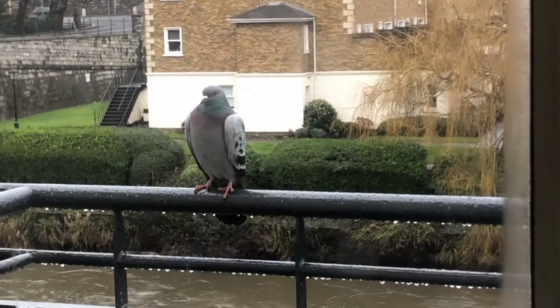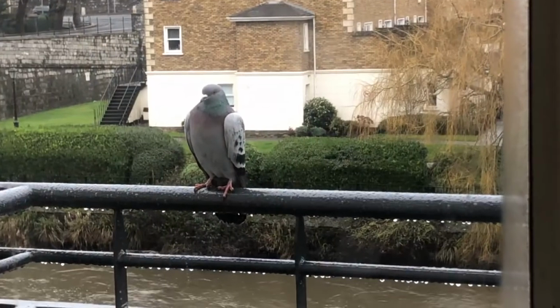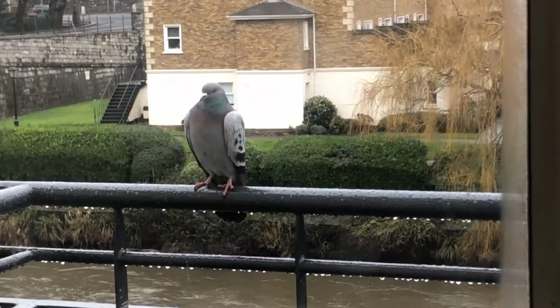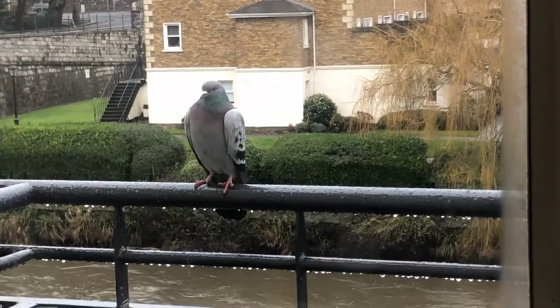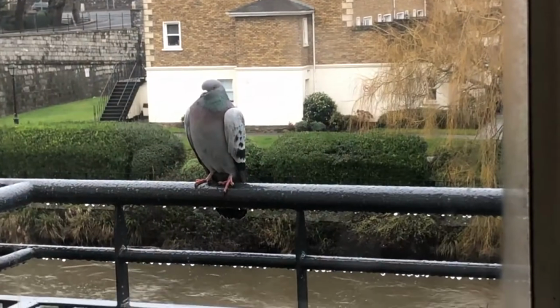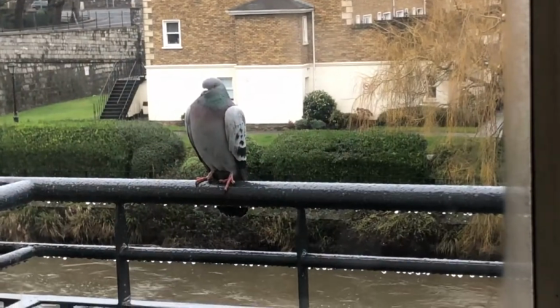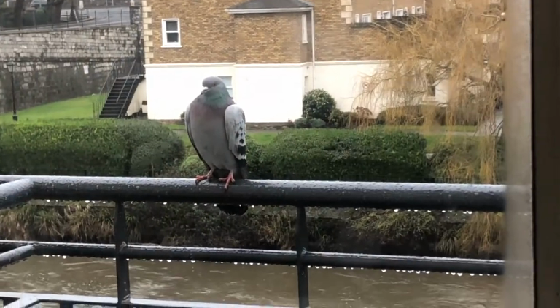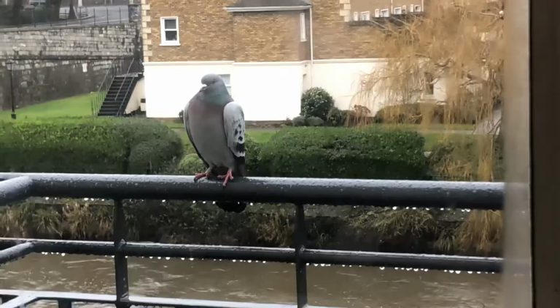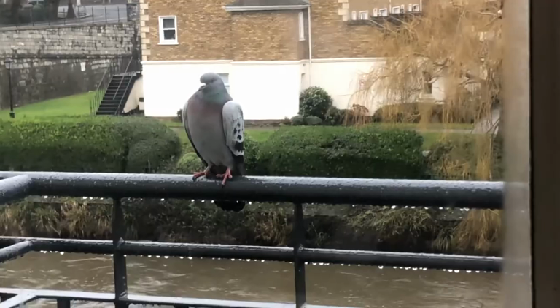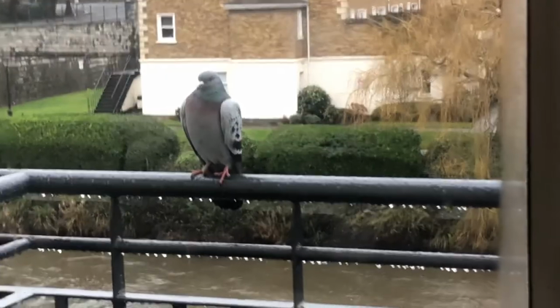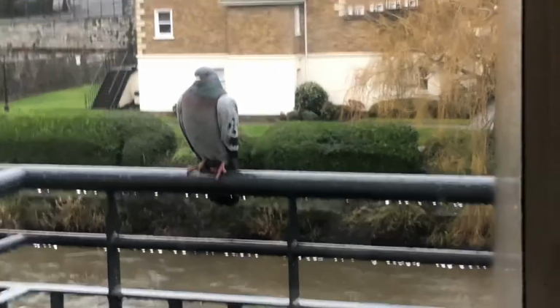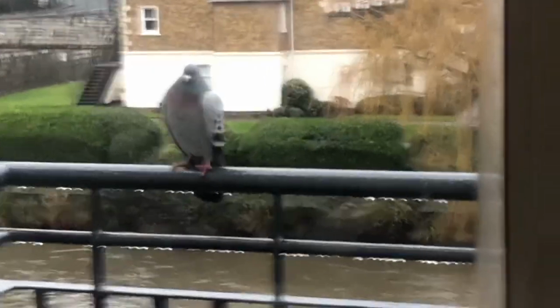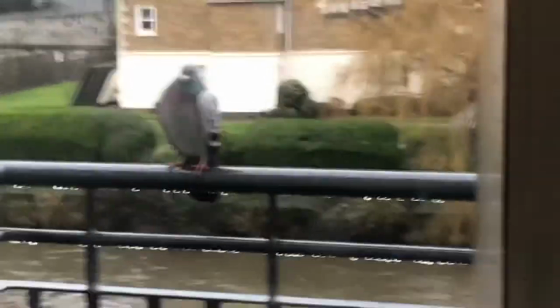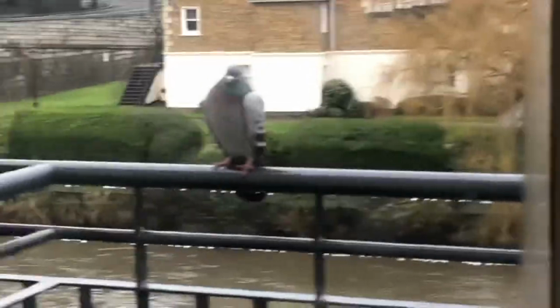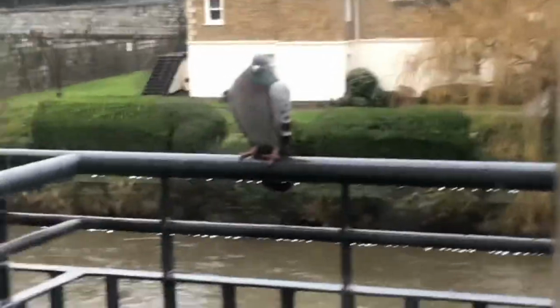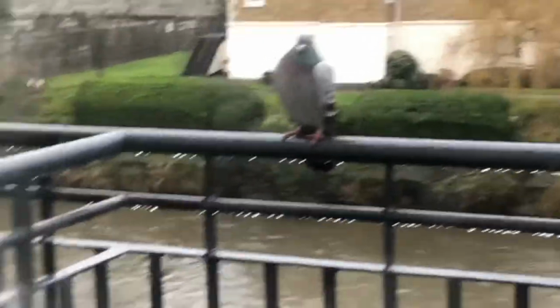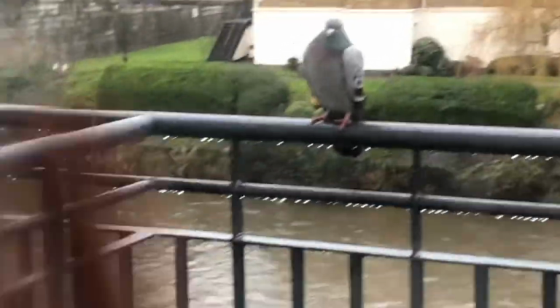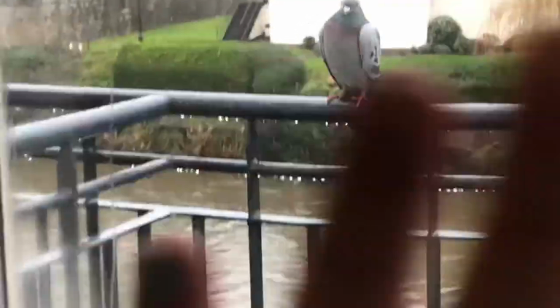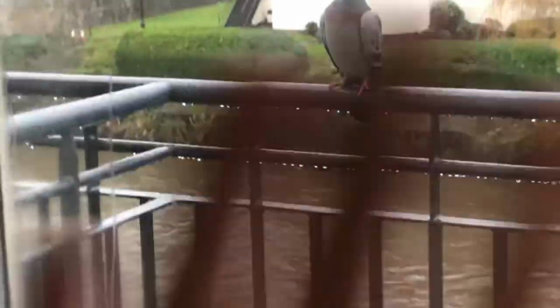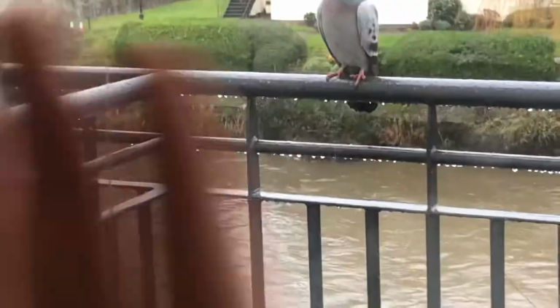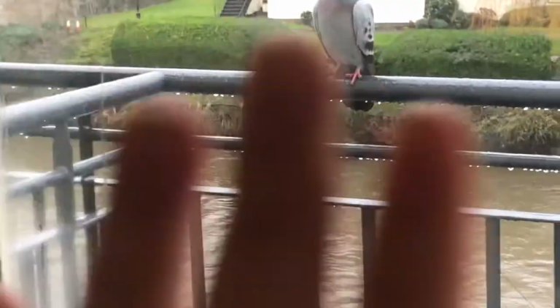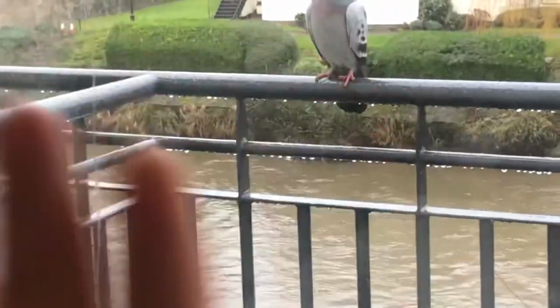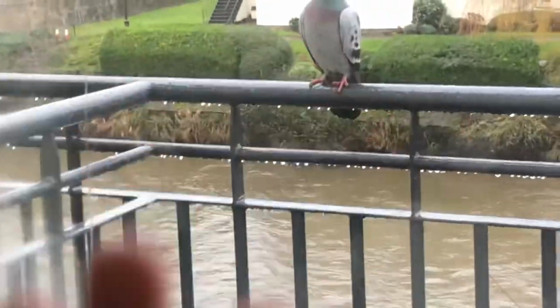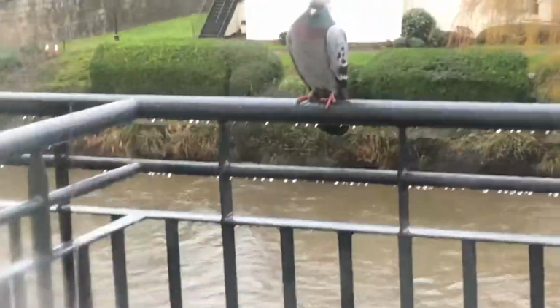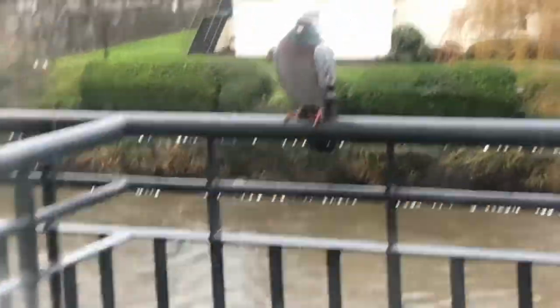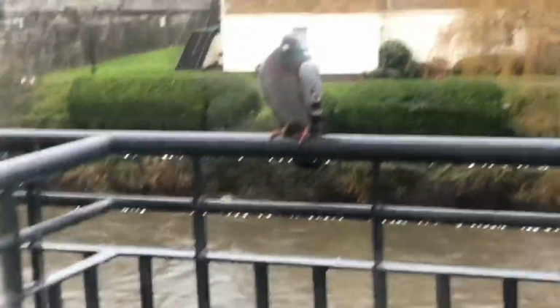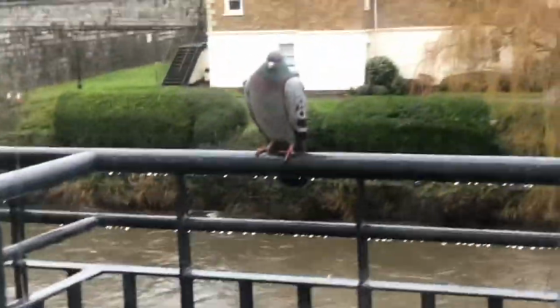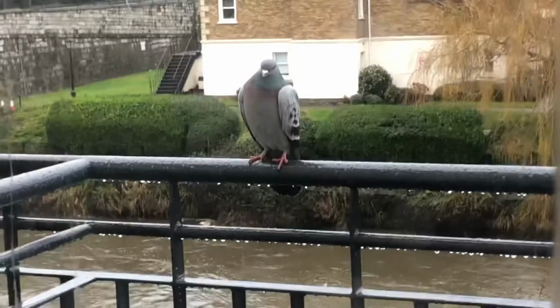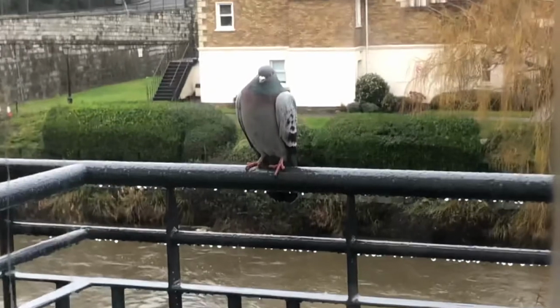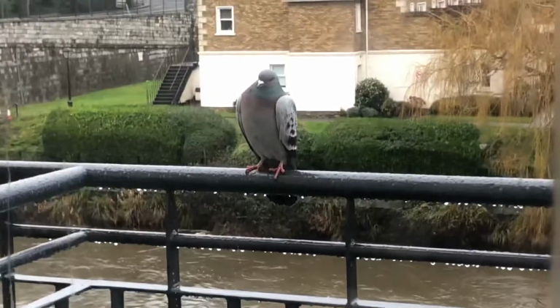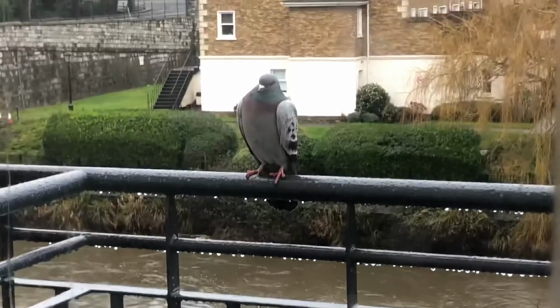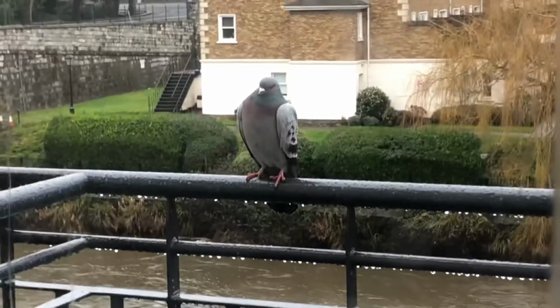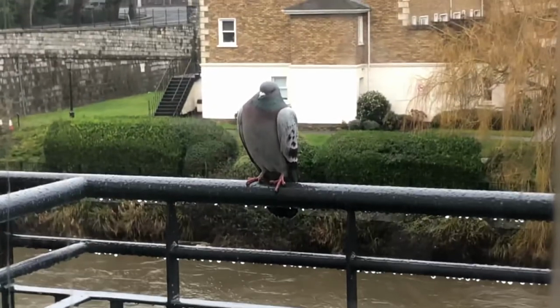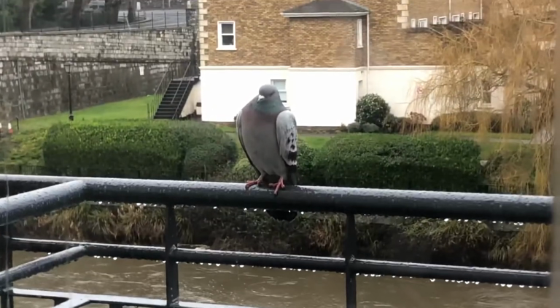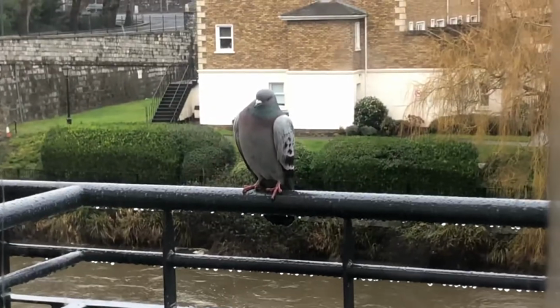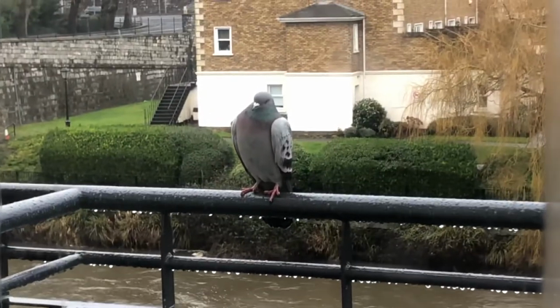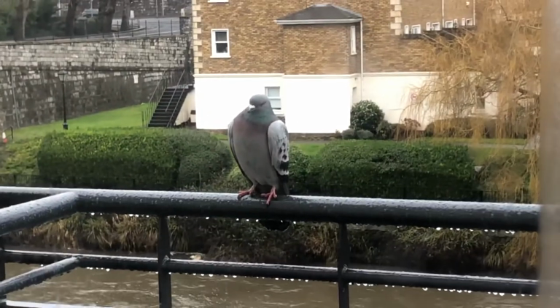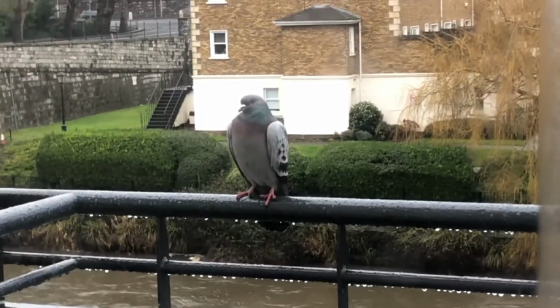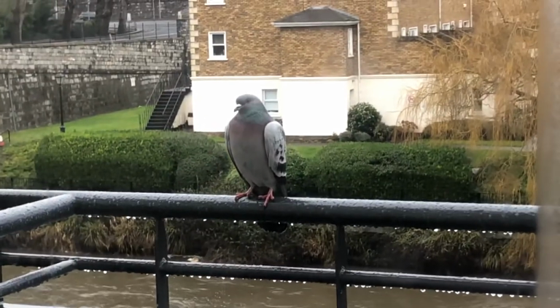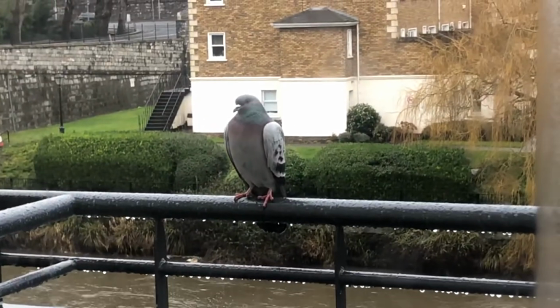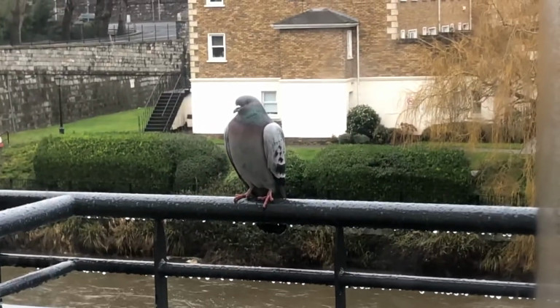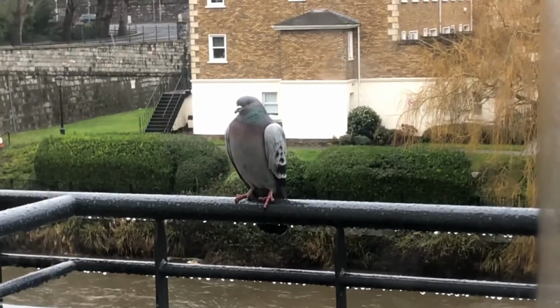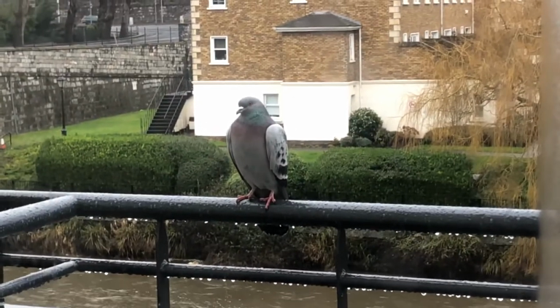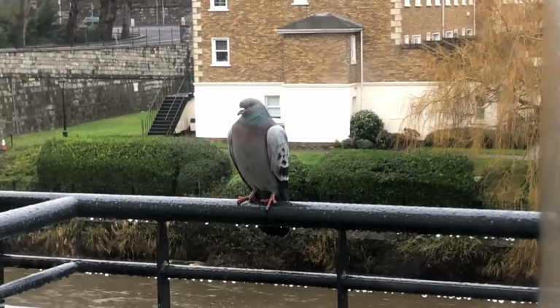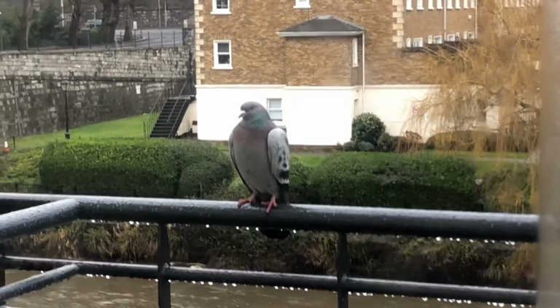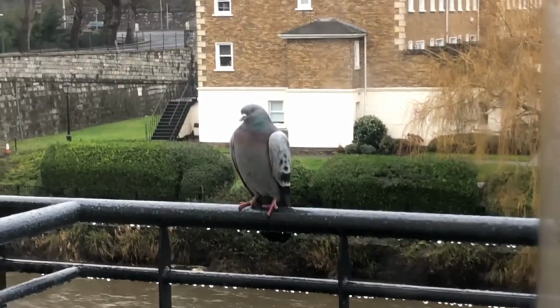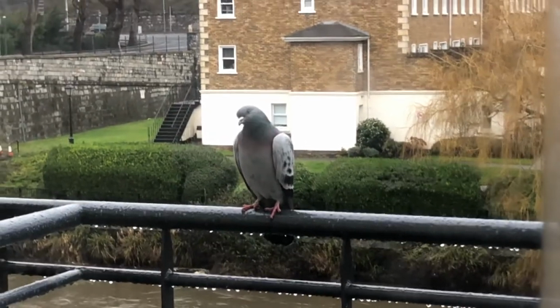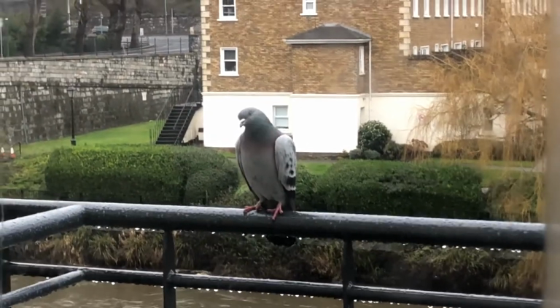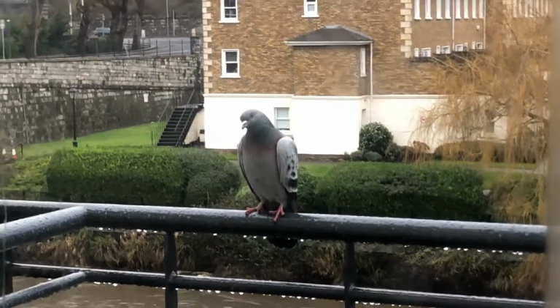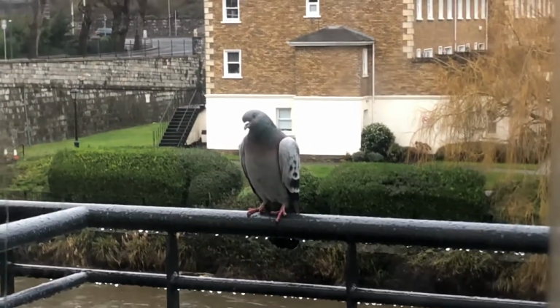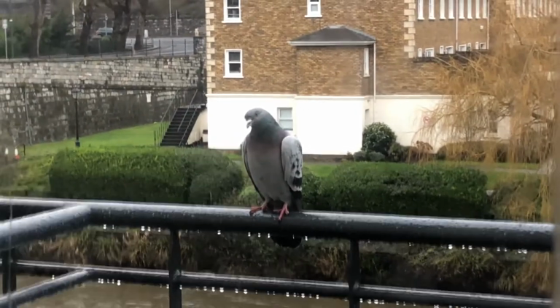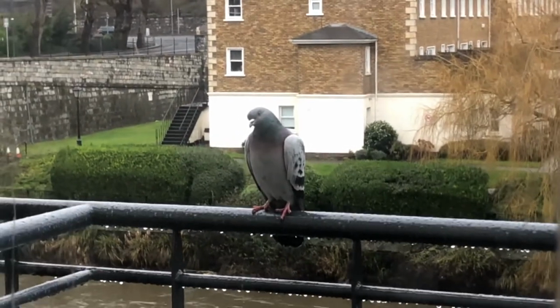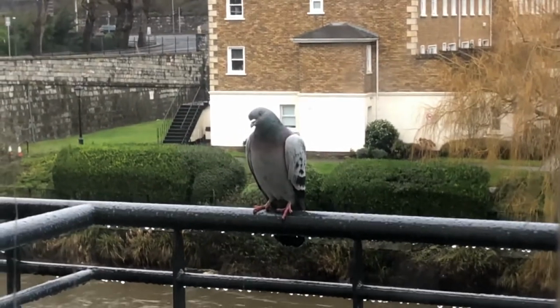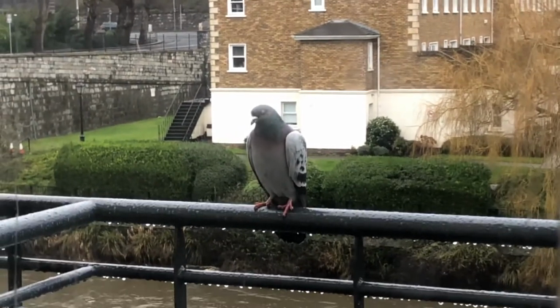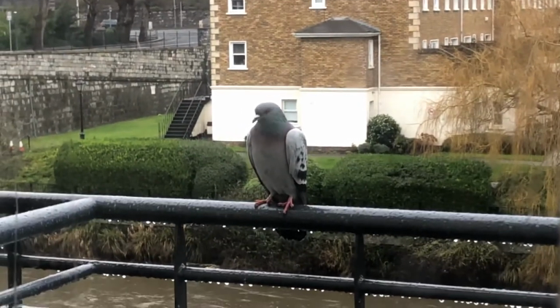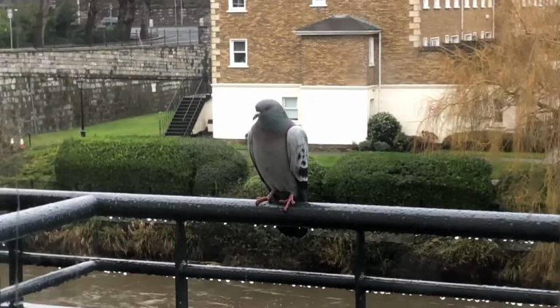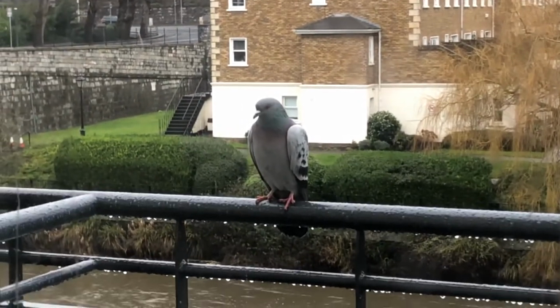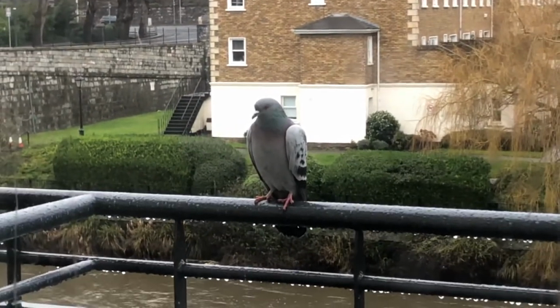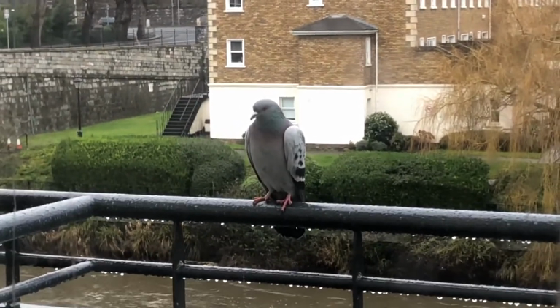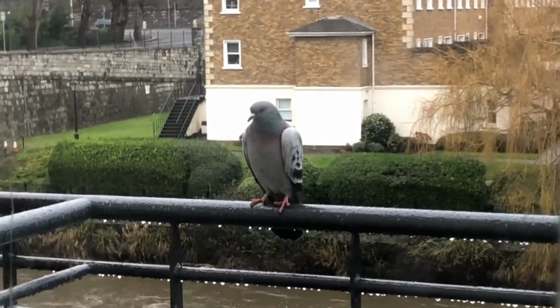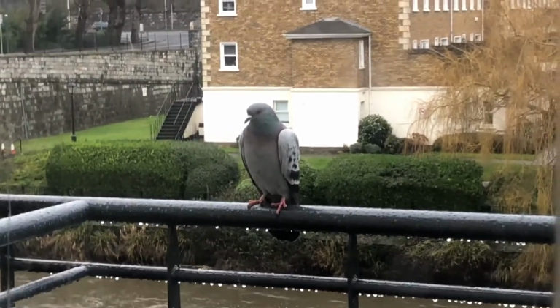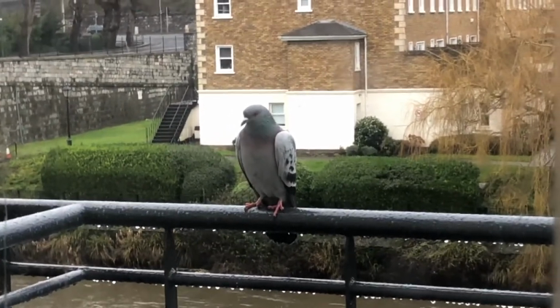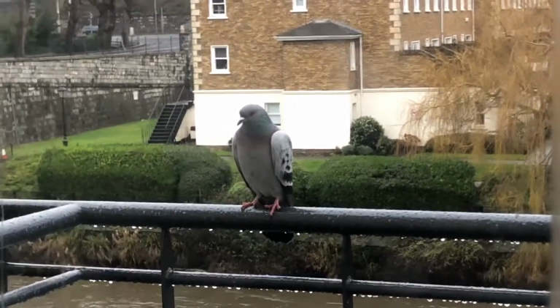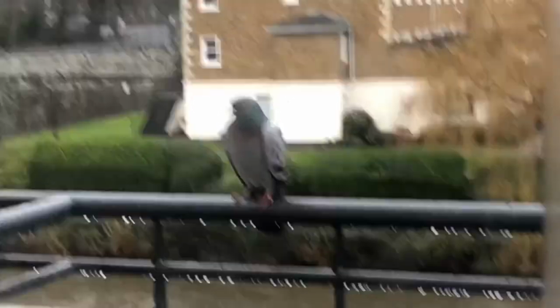Sorry to interrupt, but we had a little pigeon visitor hanging out on our balcony, so I had to stop to say hi to him. Anyway, carry on.